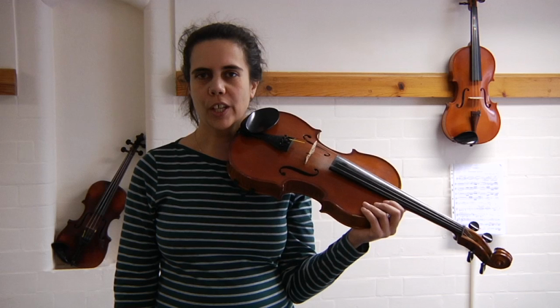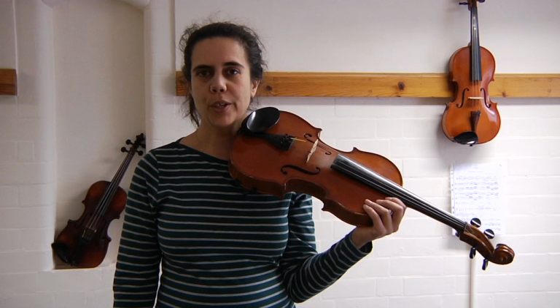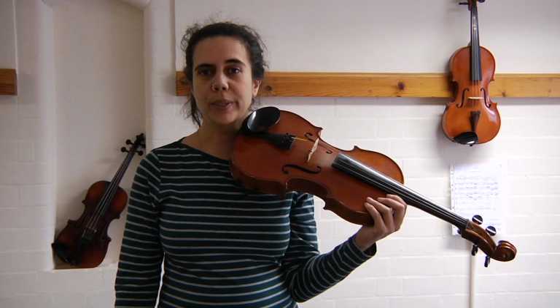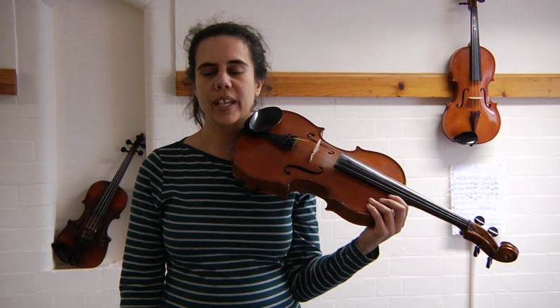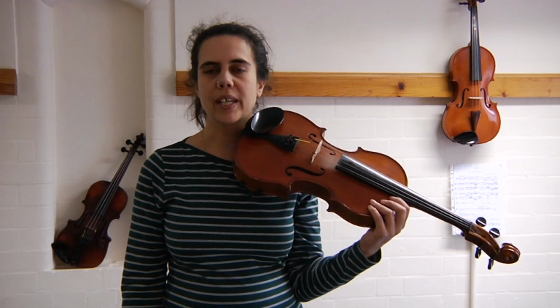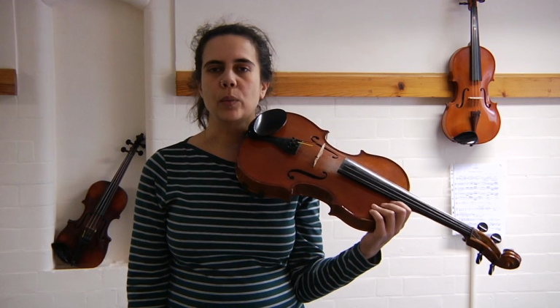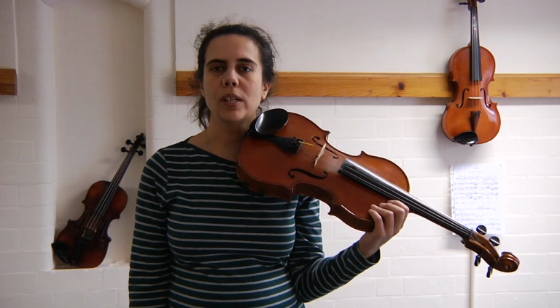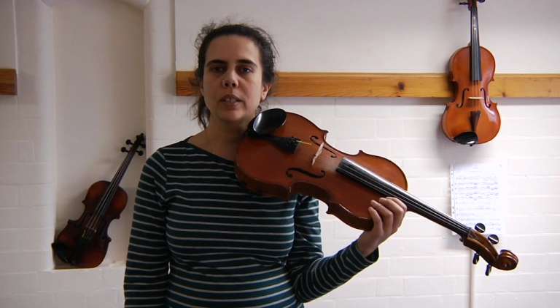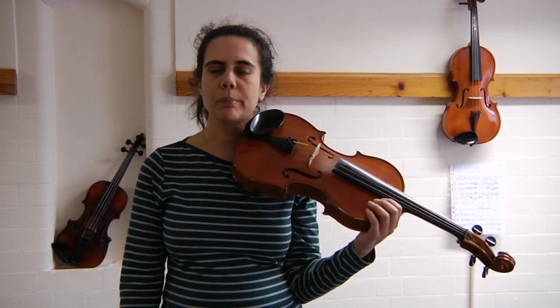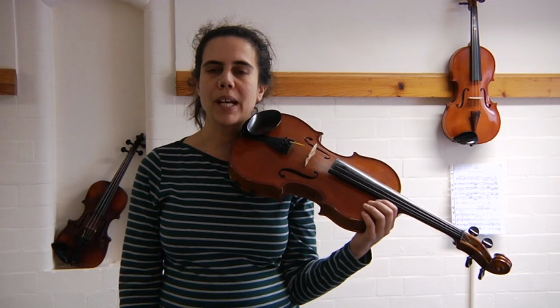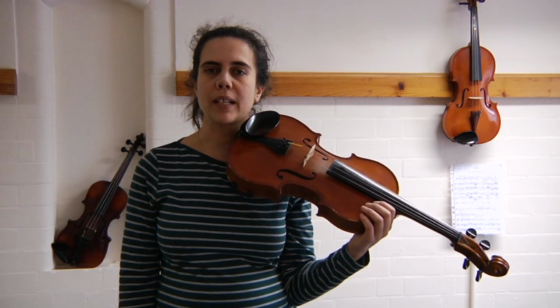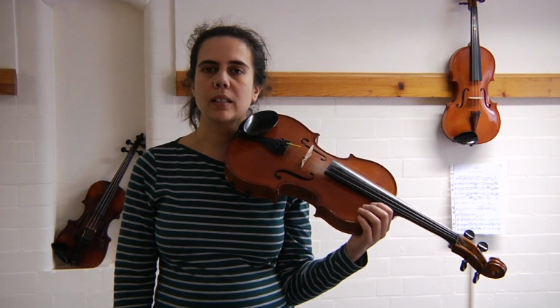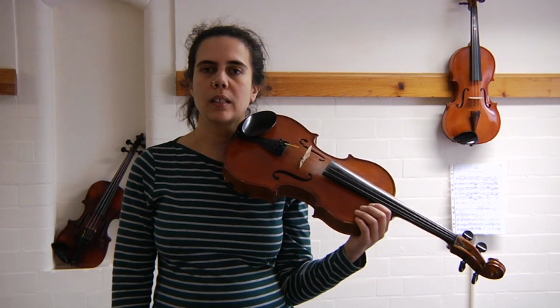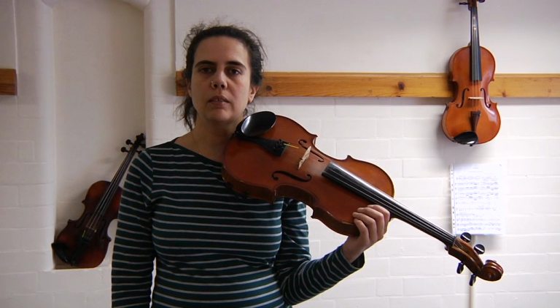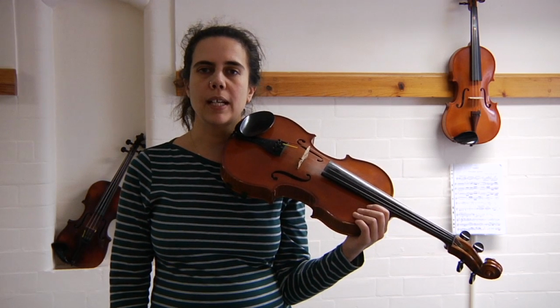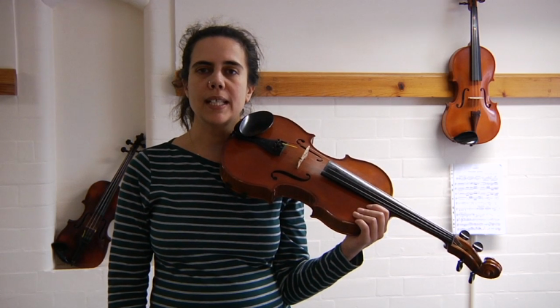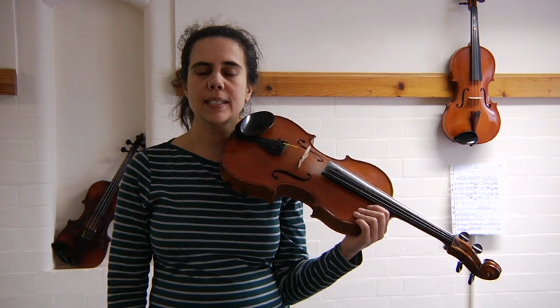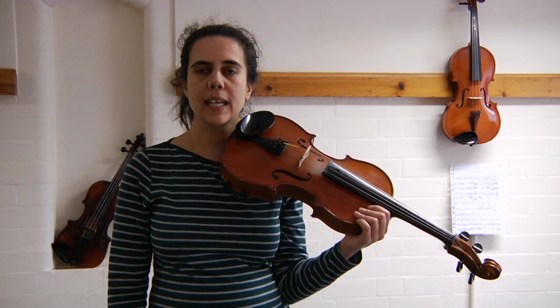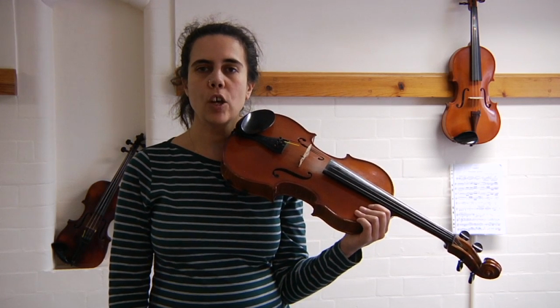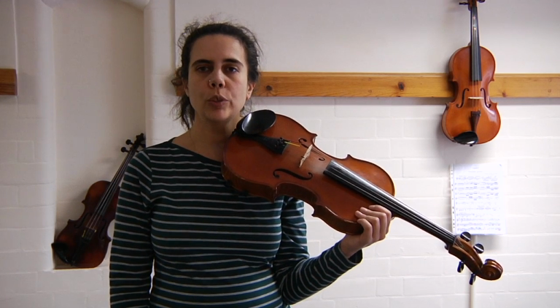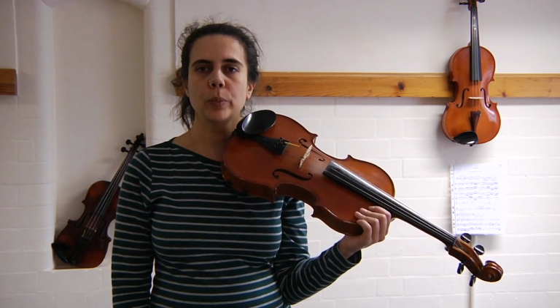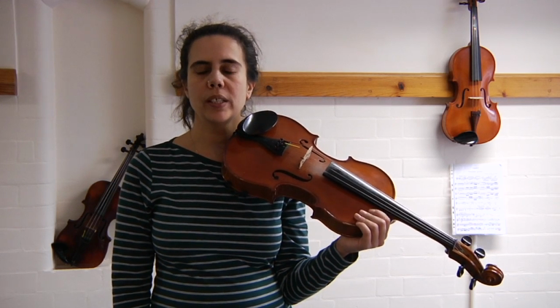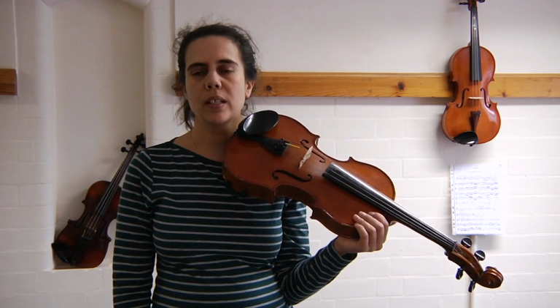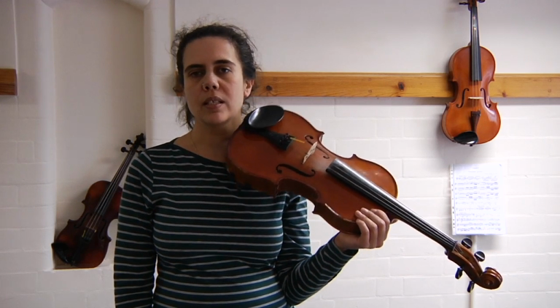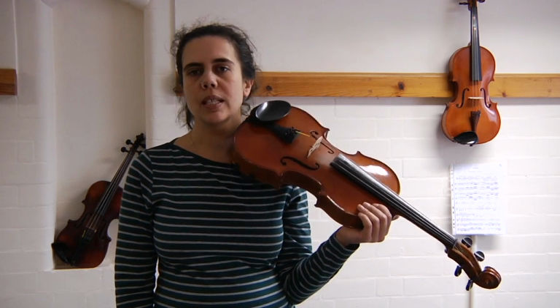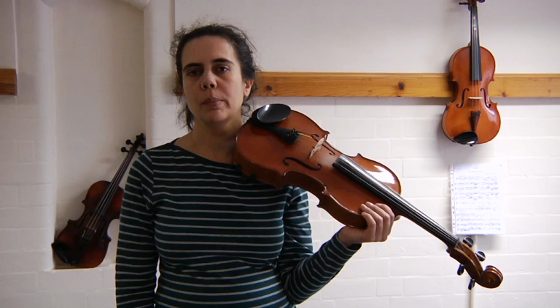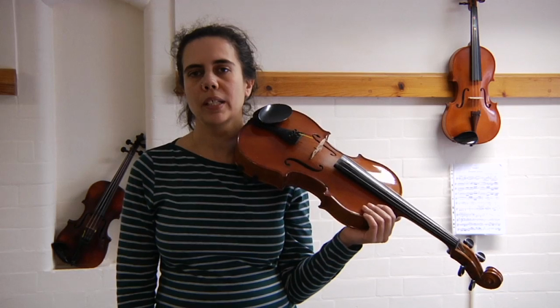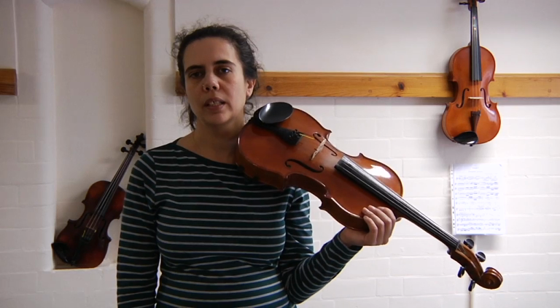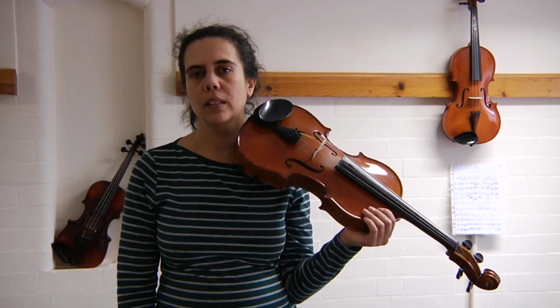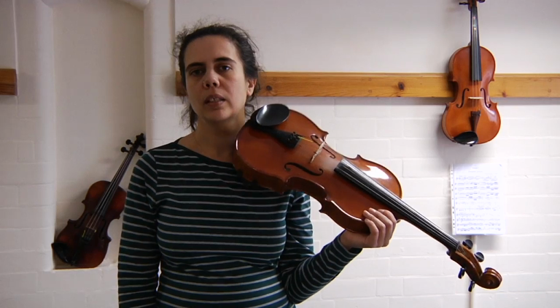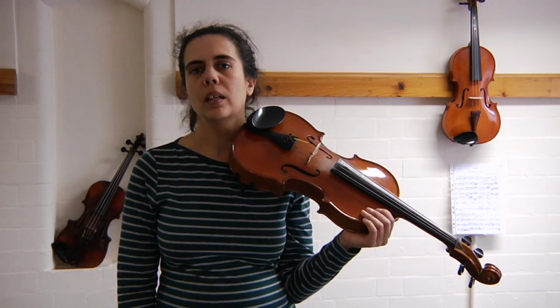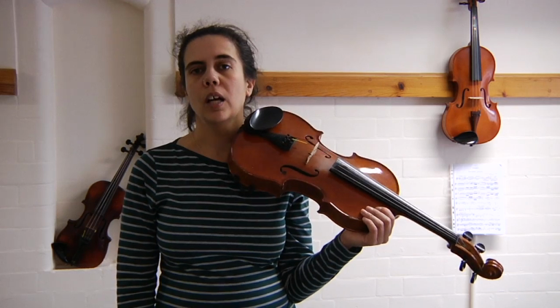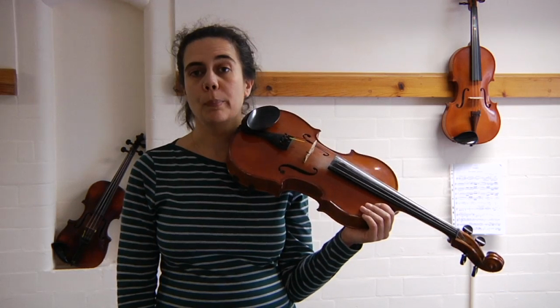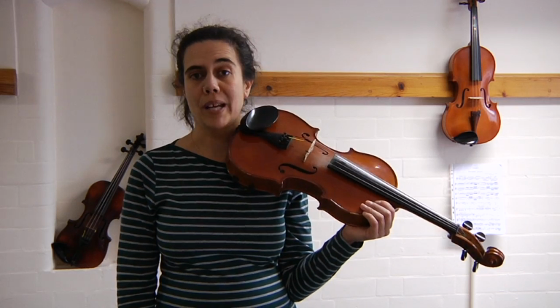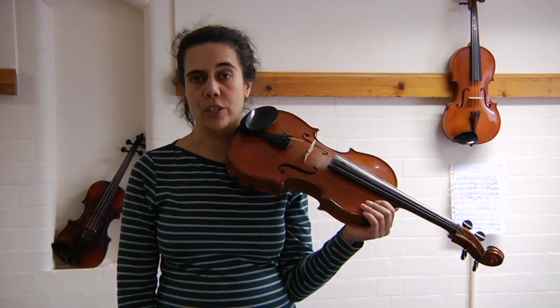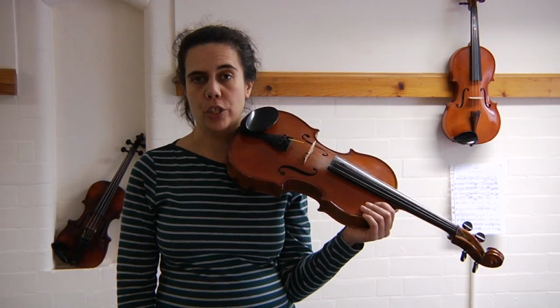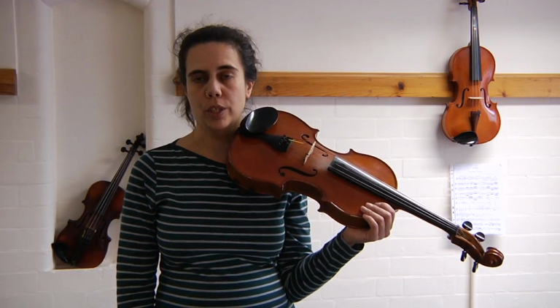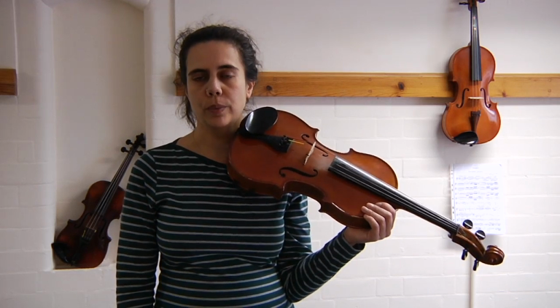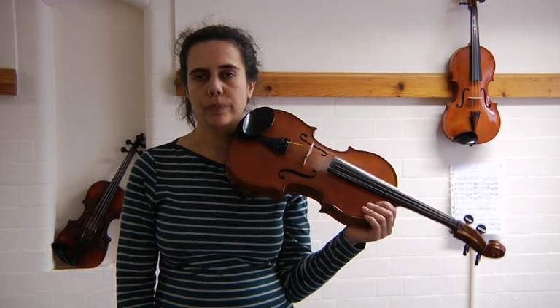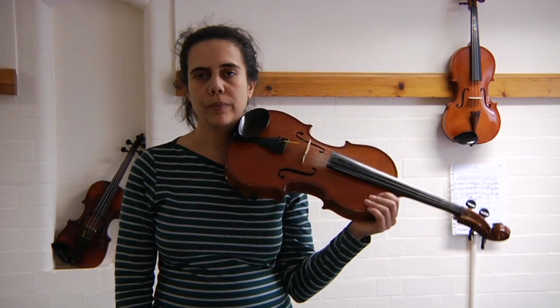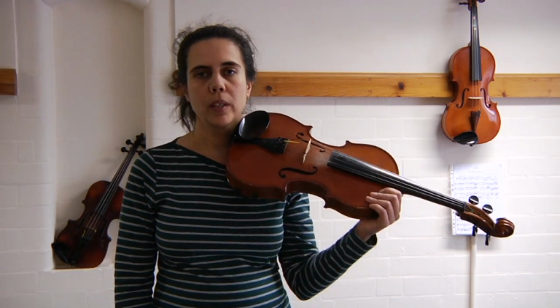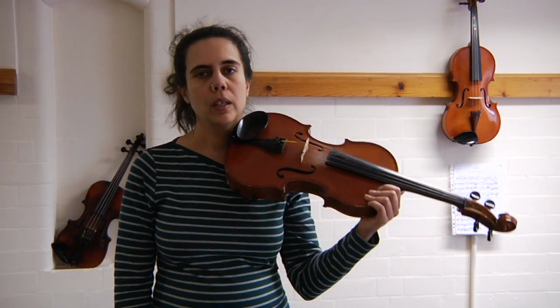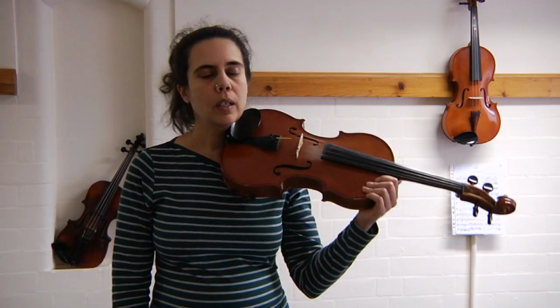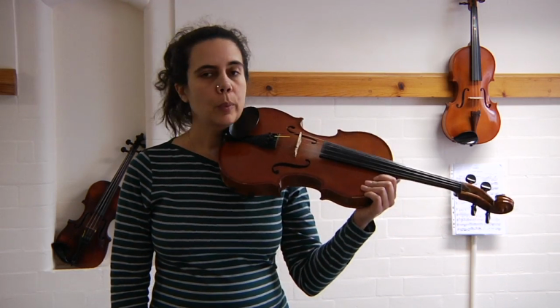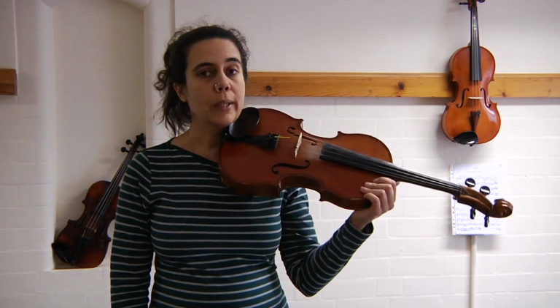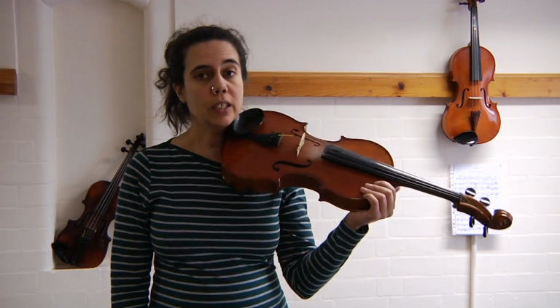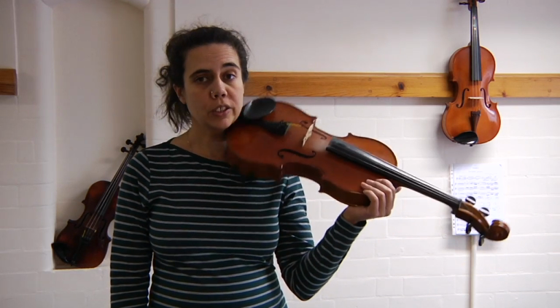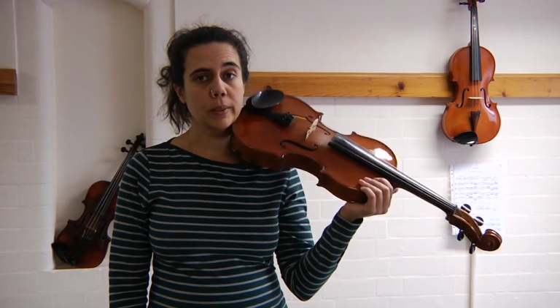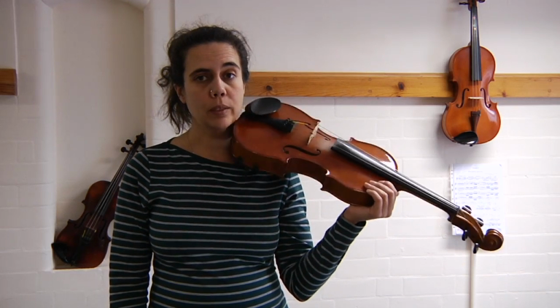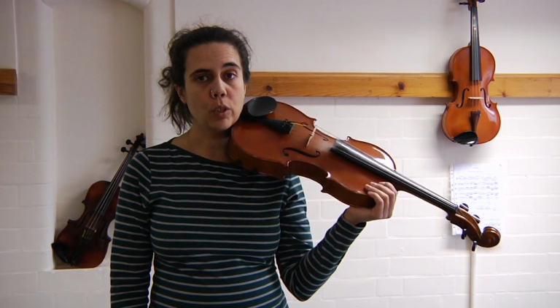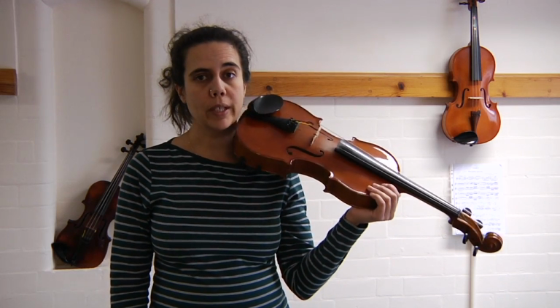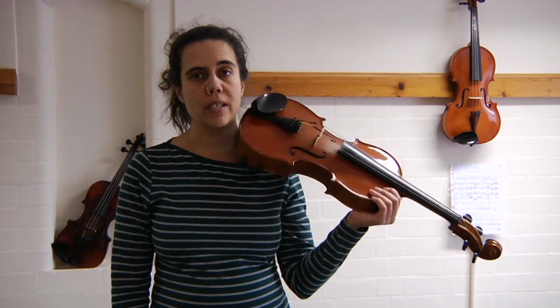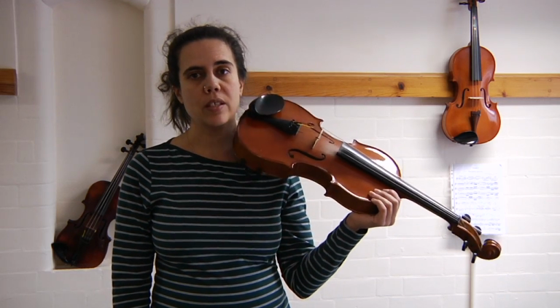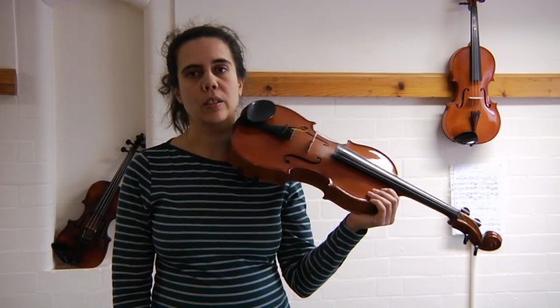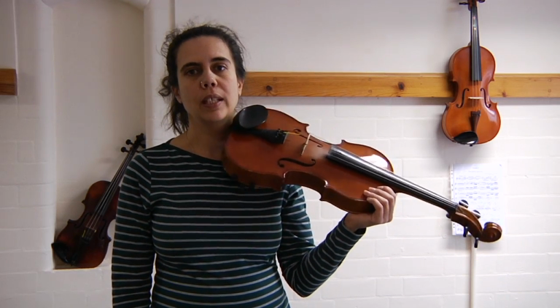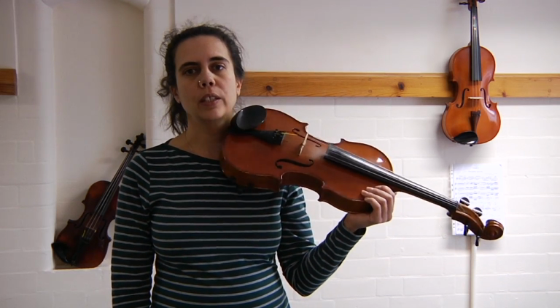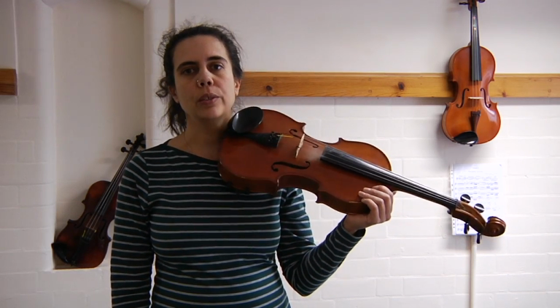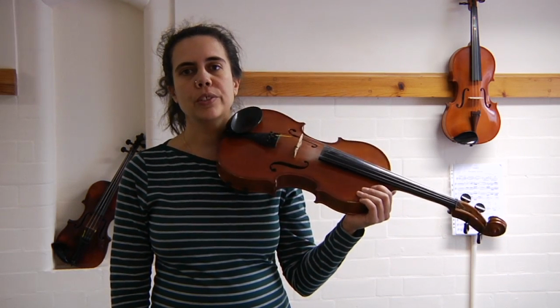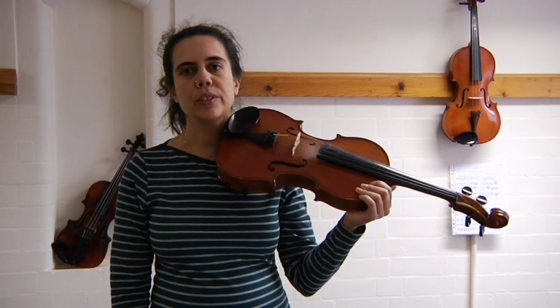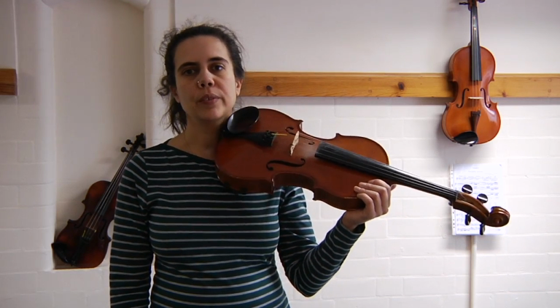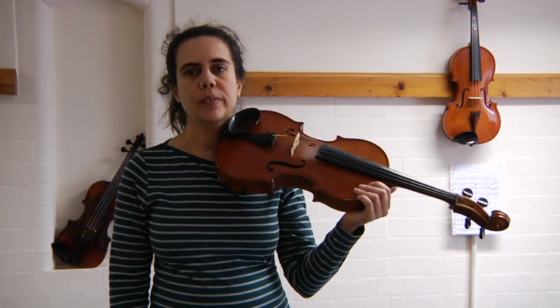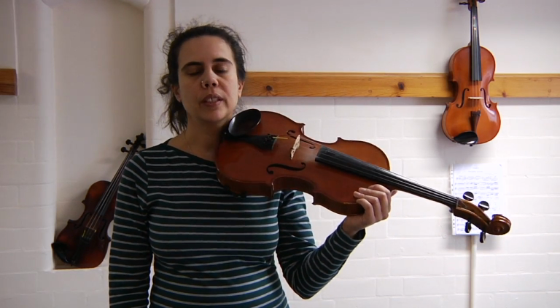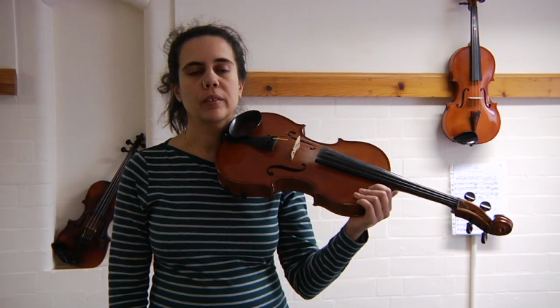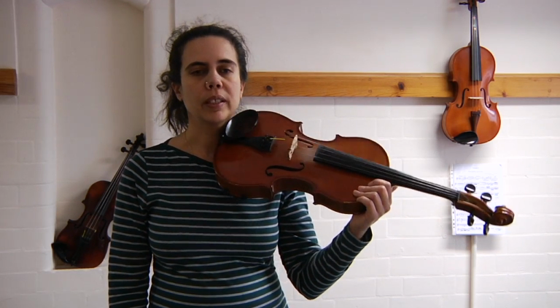Welcome back! Let's get on with our C minor arpeggio. We're going to do it in rockets so you get used to the fingering.